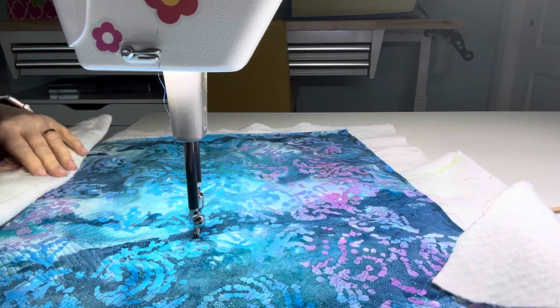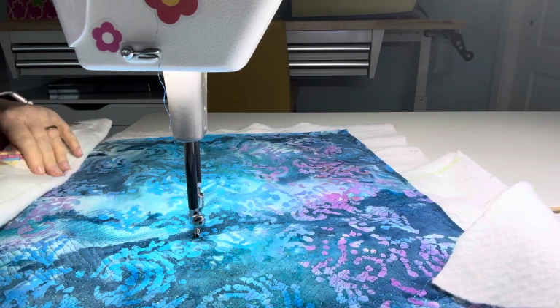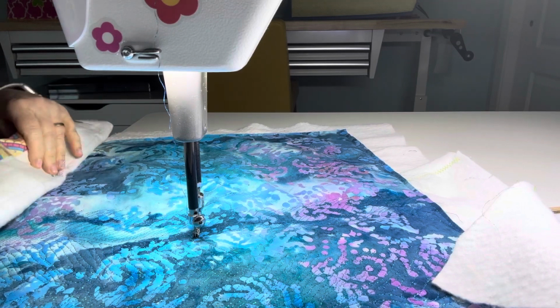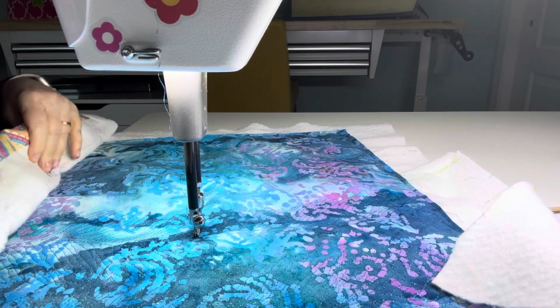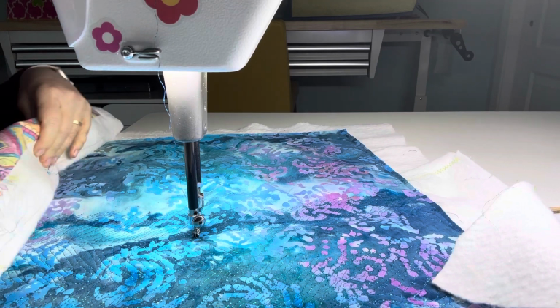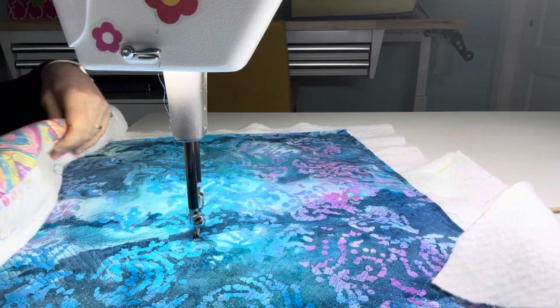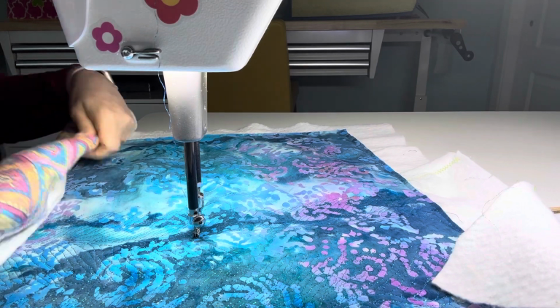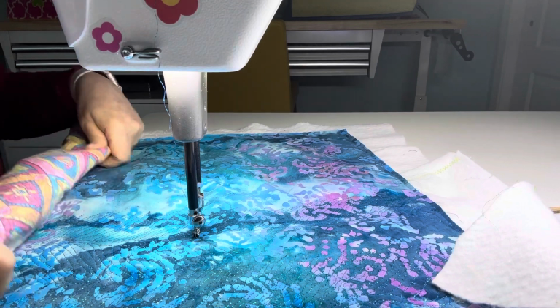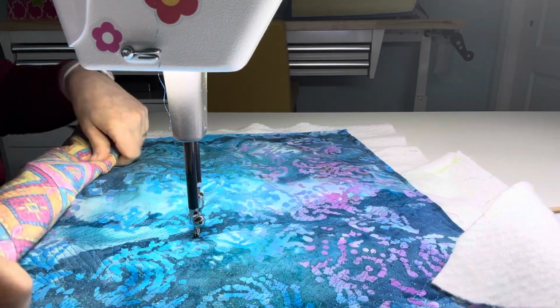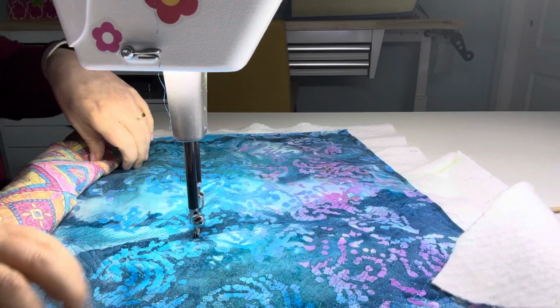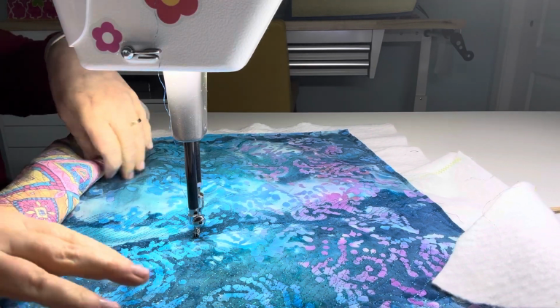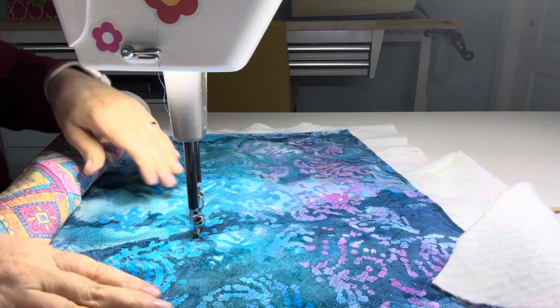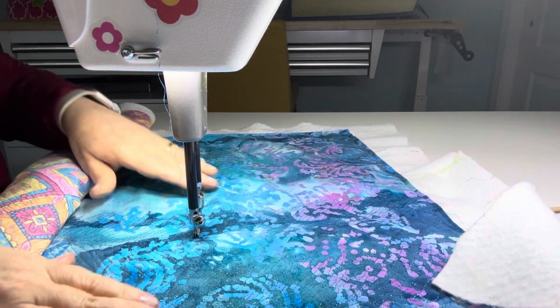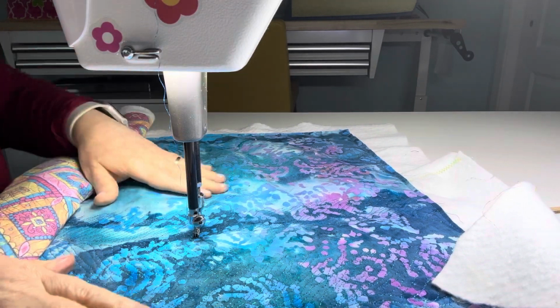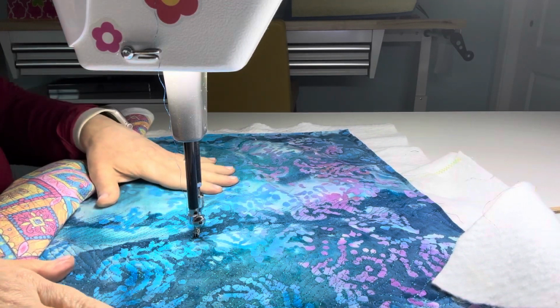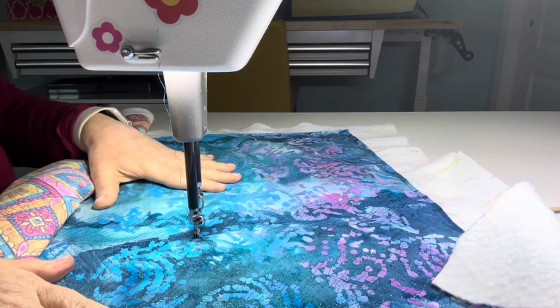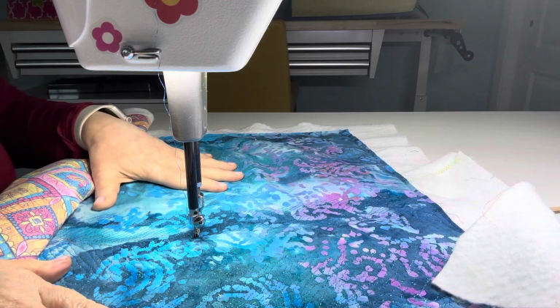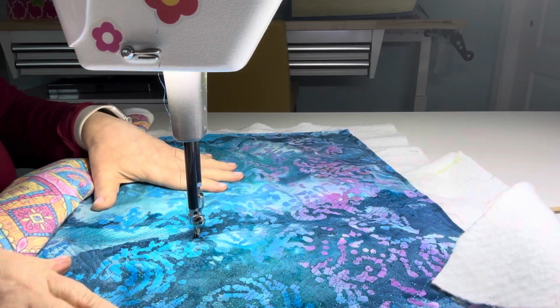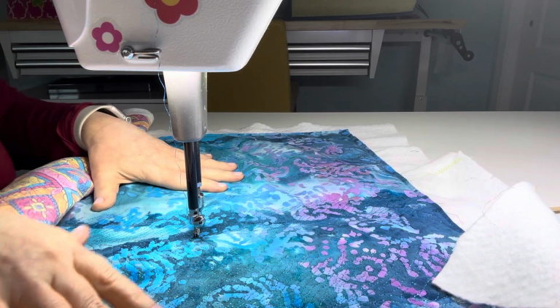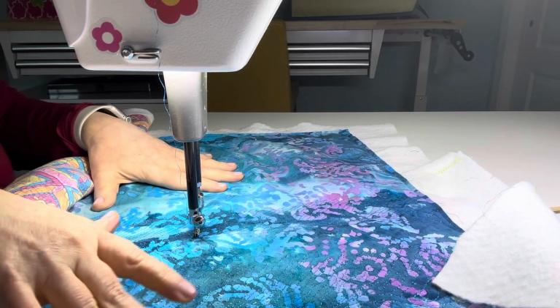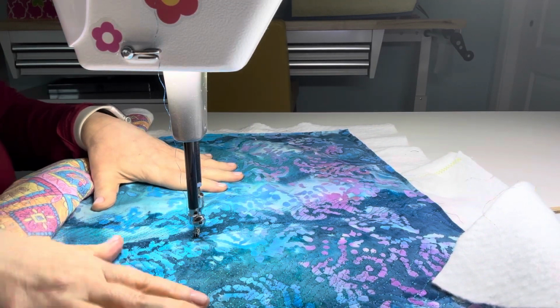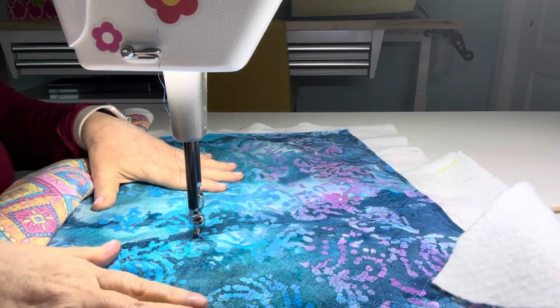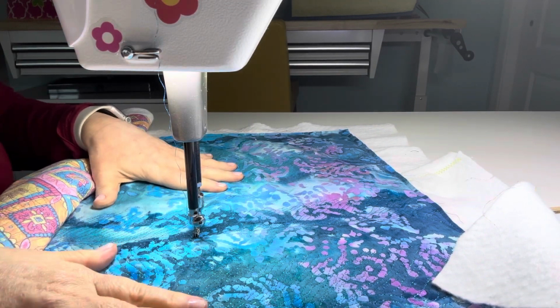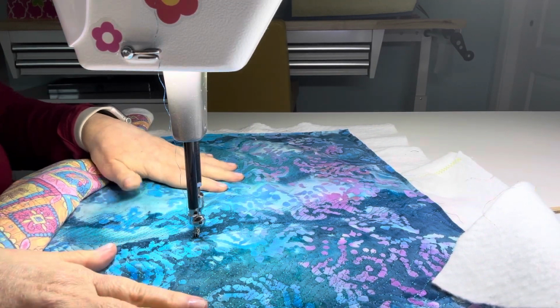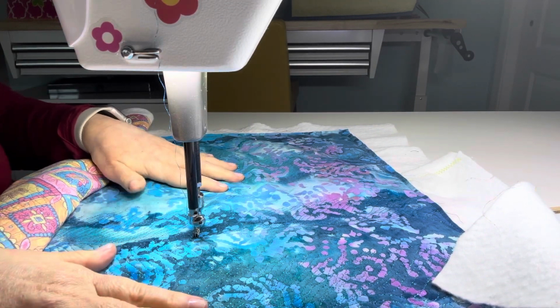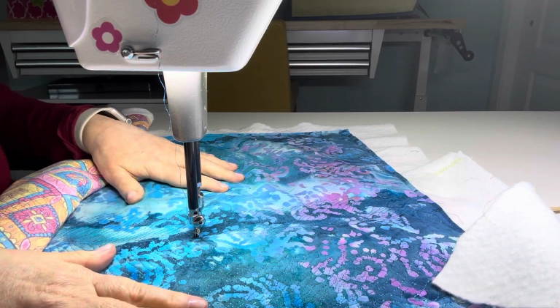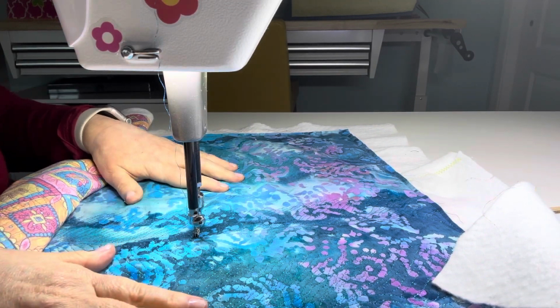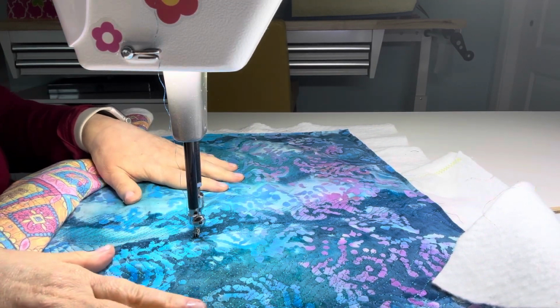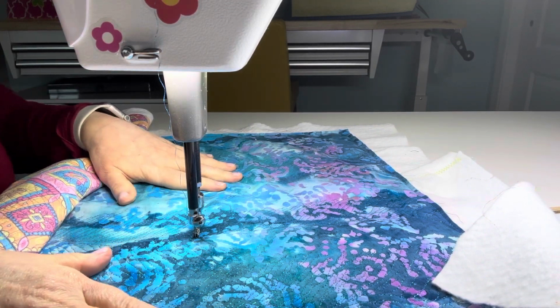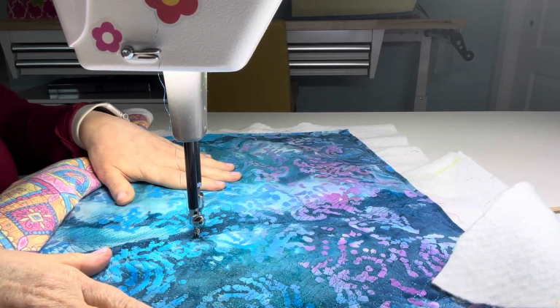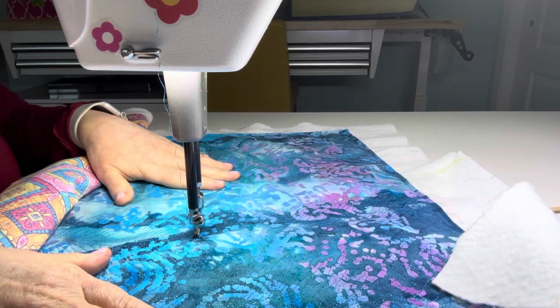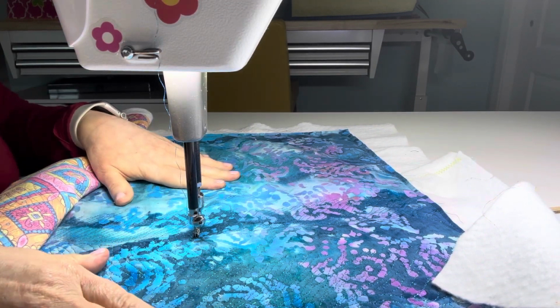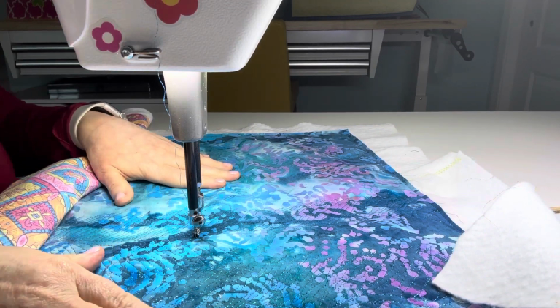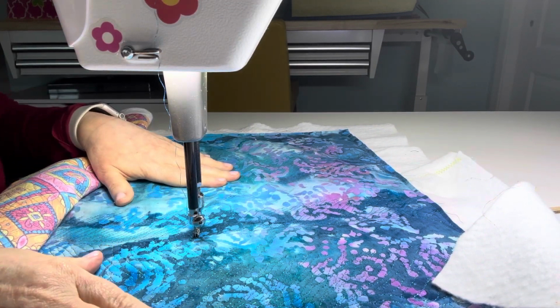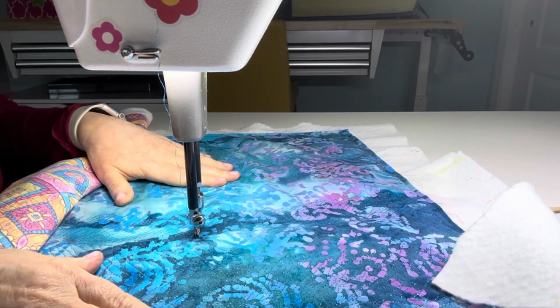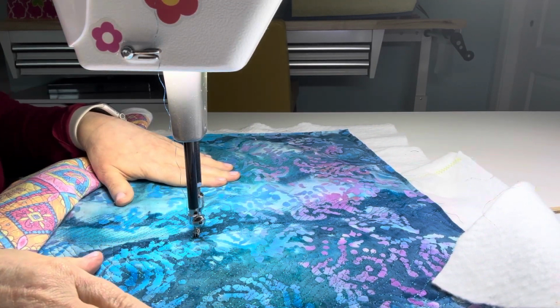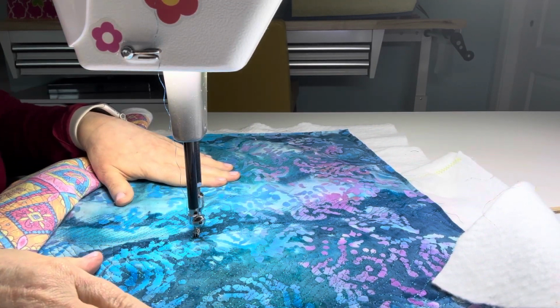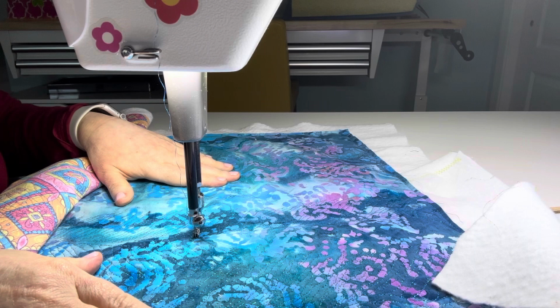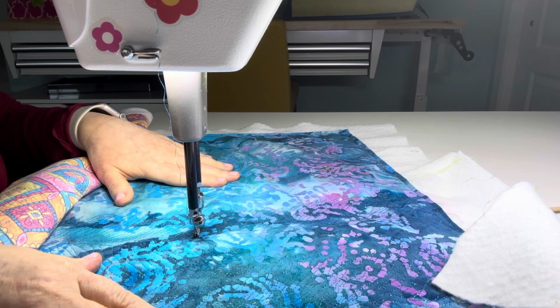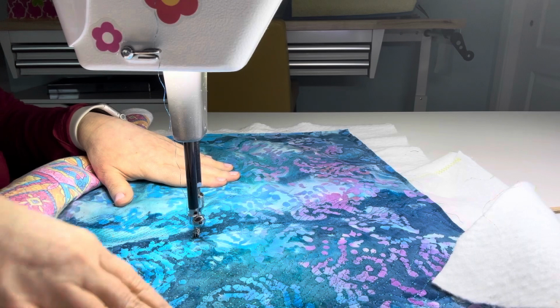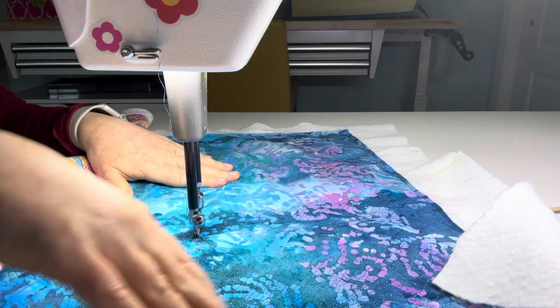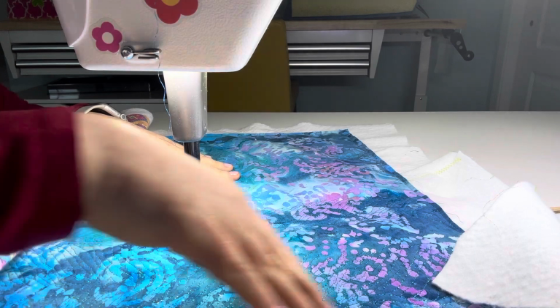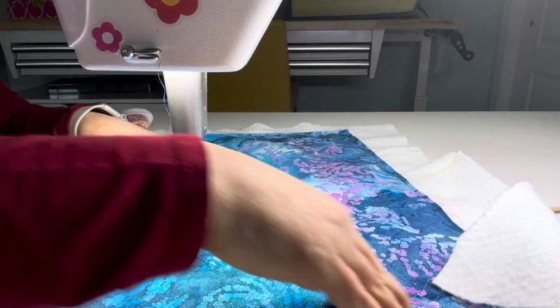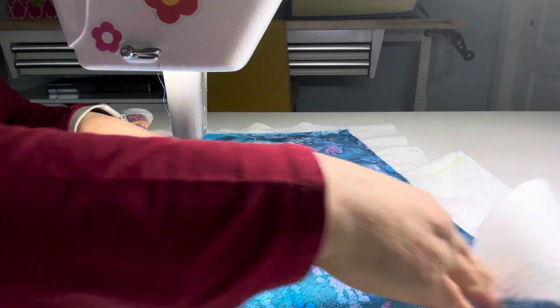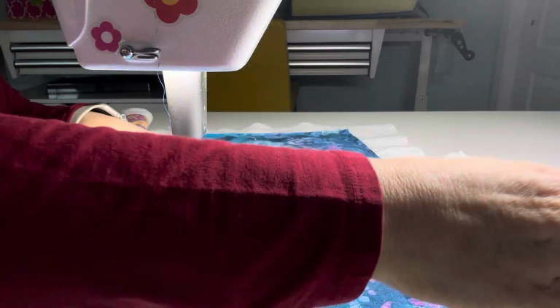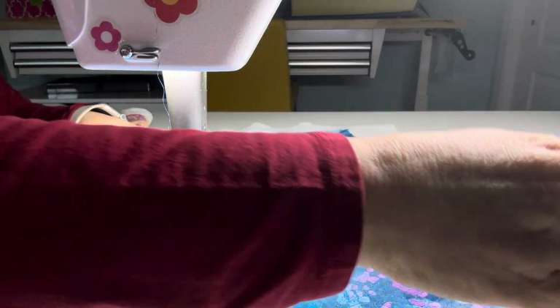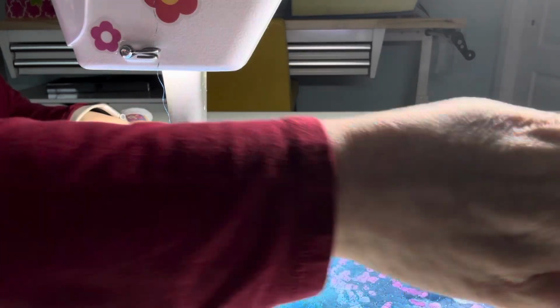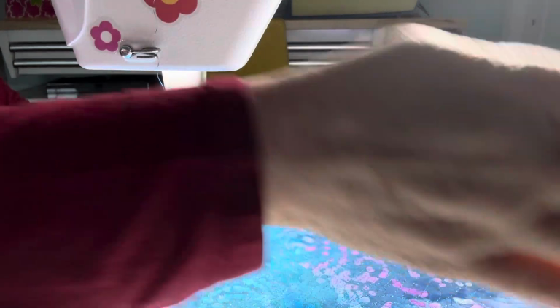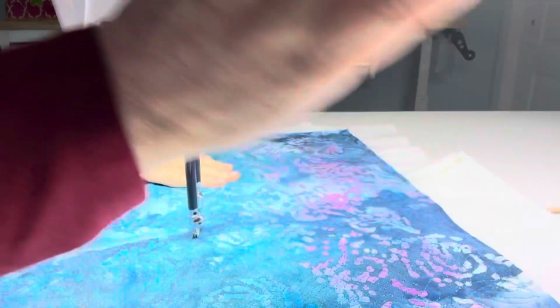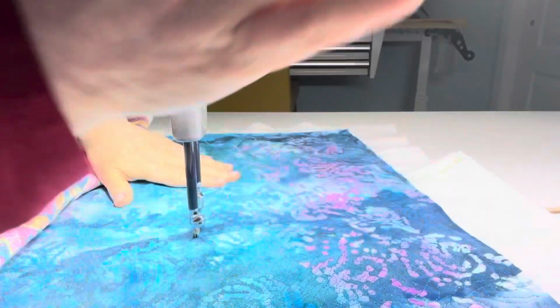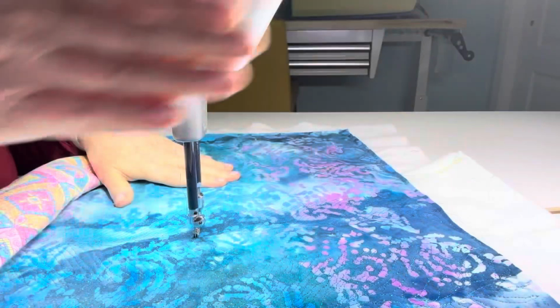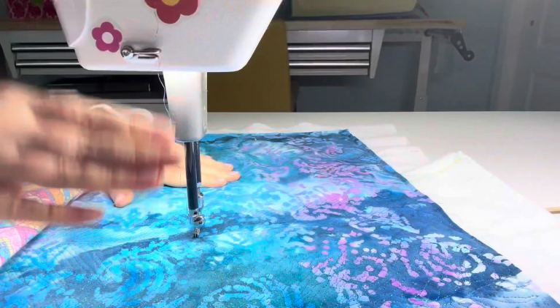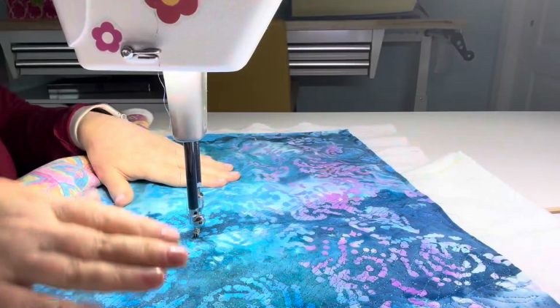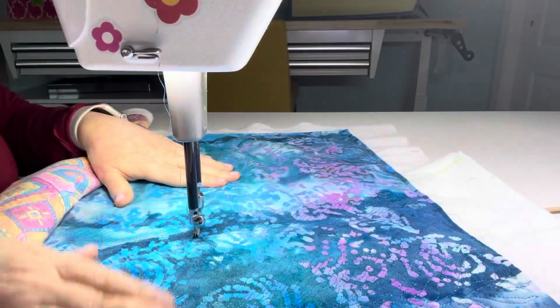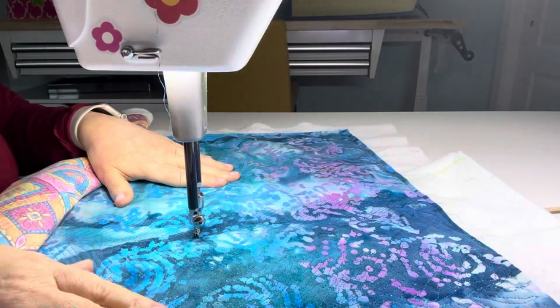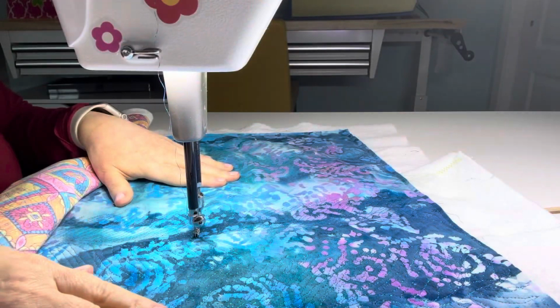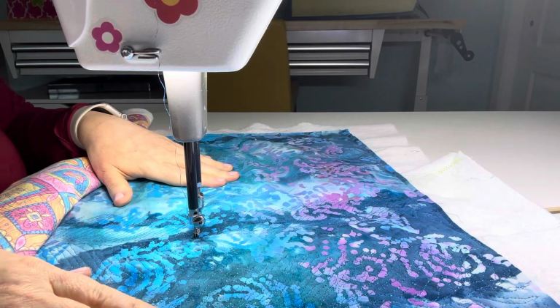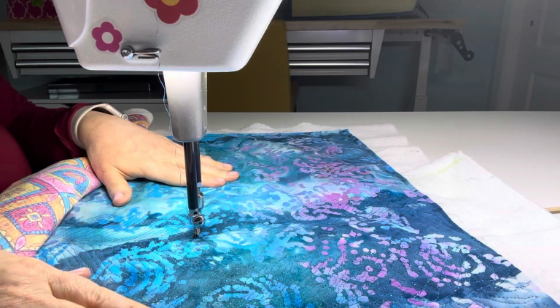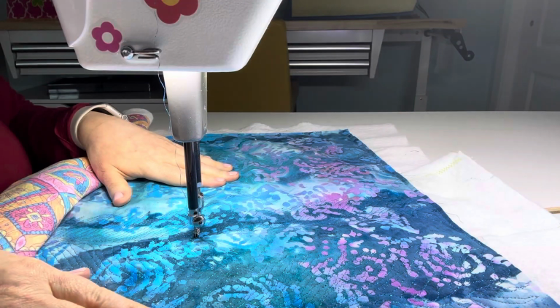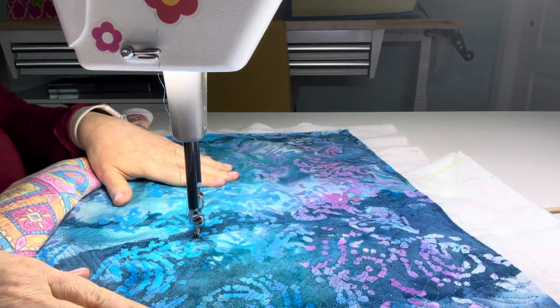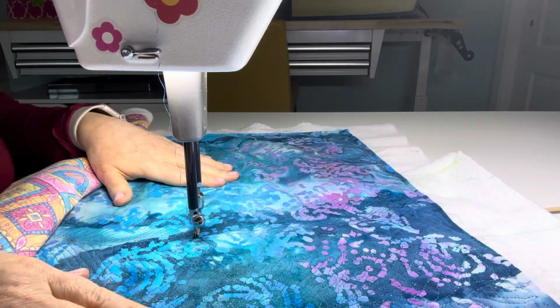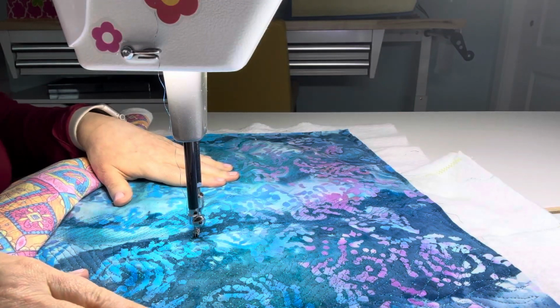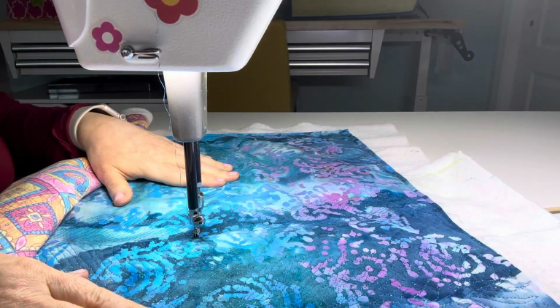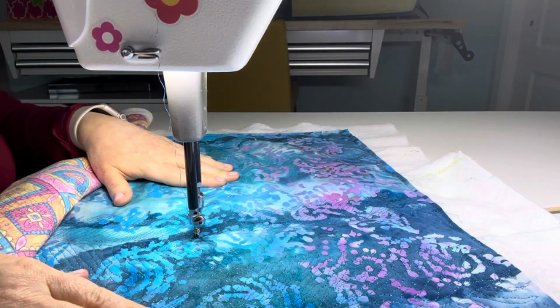I just thought I would show how smoothly it does stitch with this thread. This demonstration is not at all to show how great I free motion quilt, because I don't. I'm very much a novice.